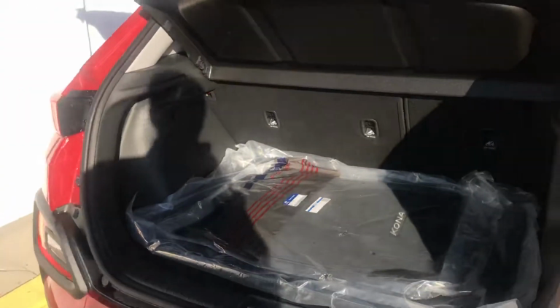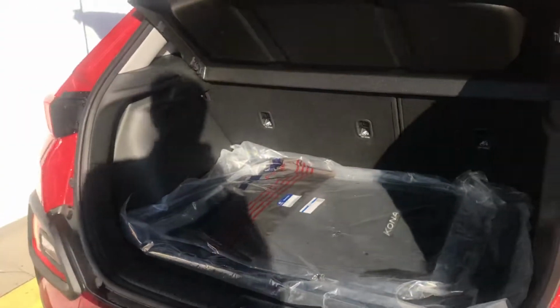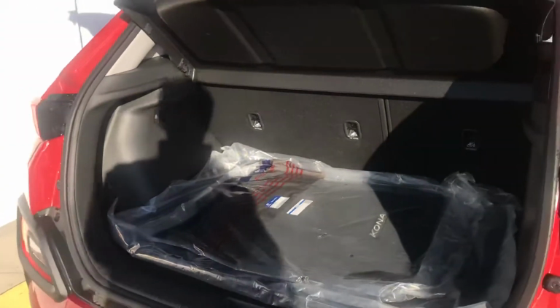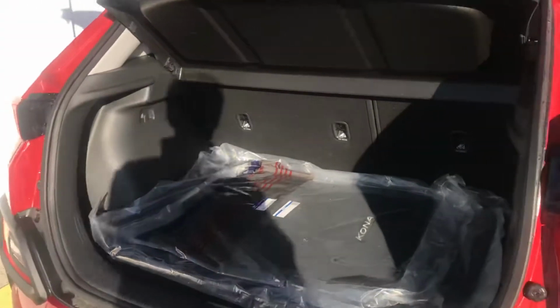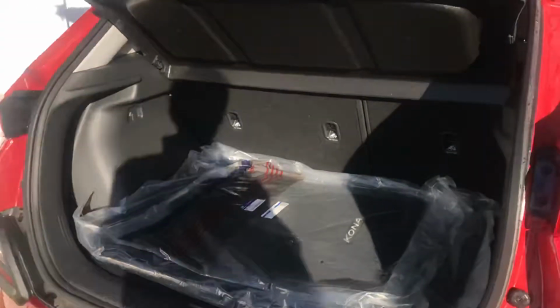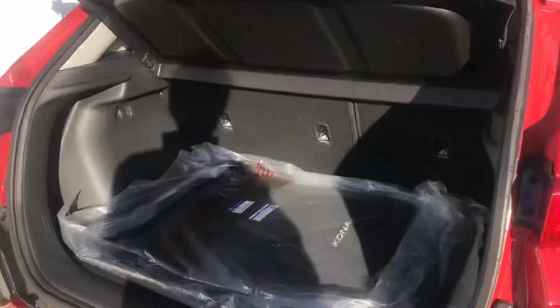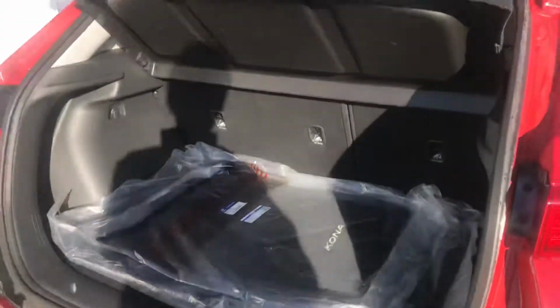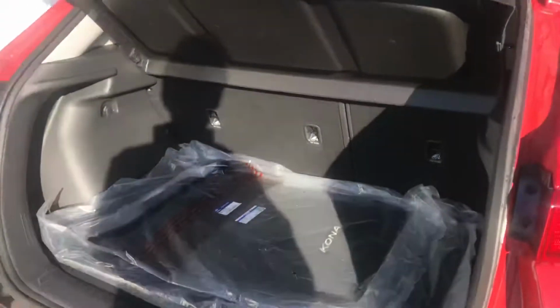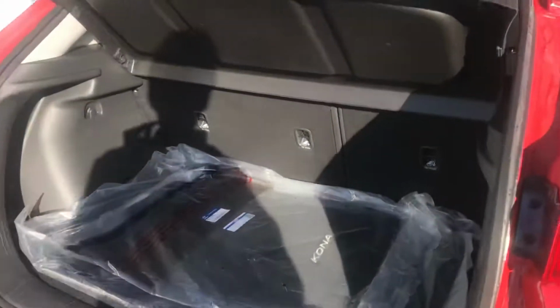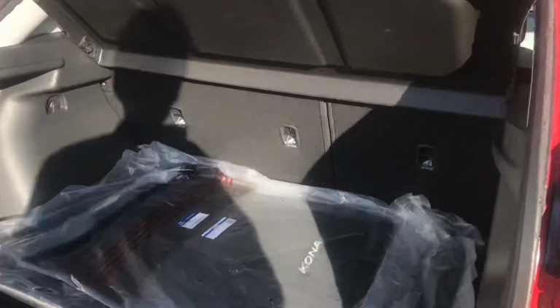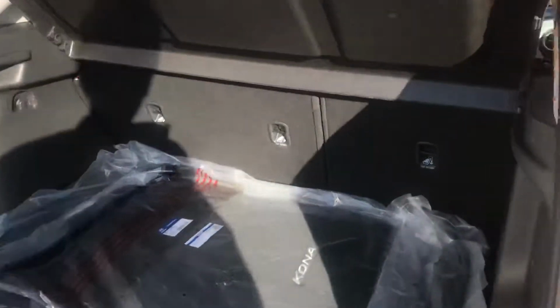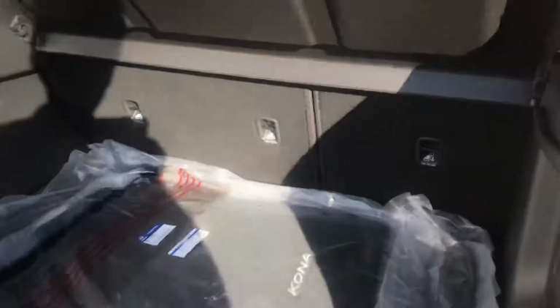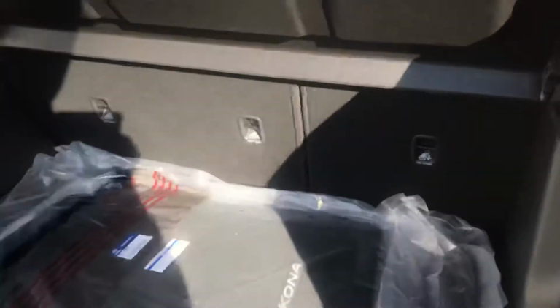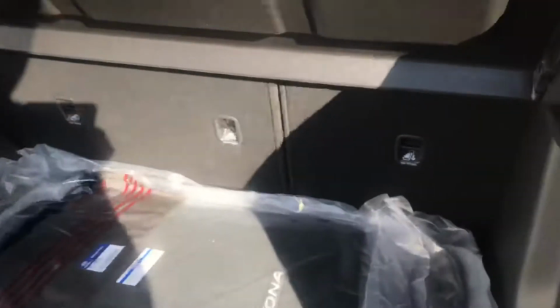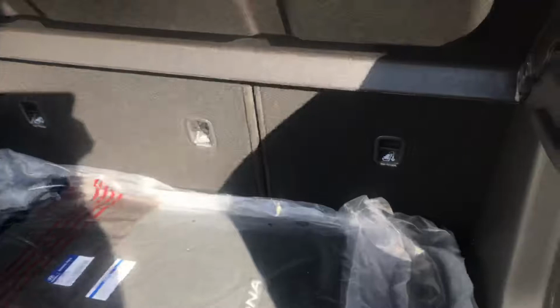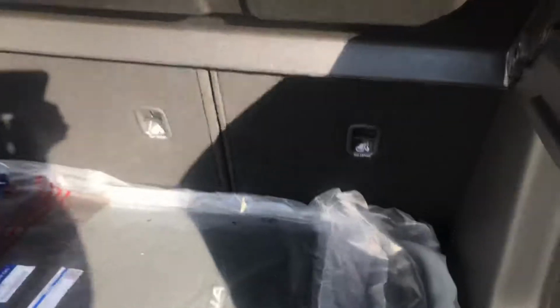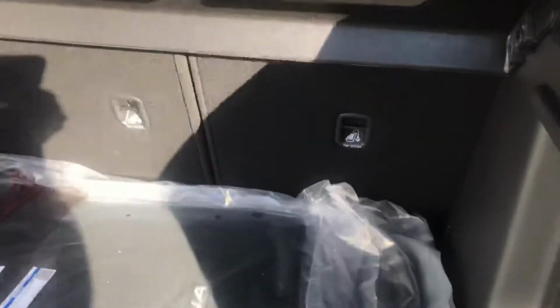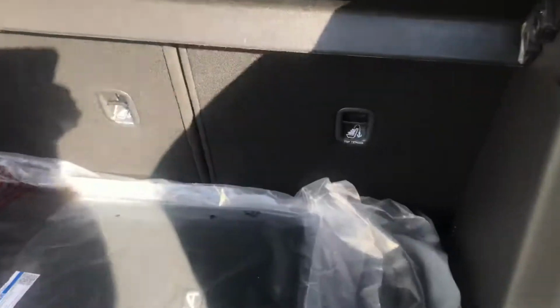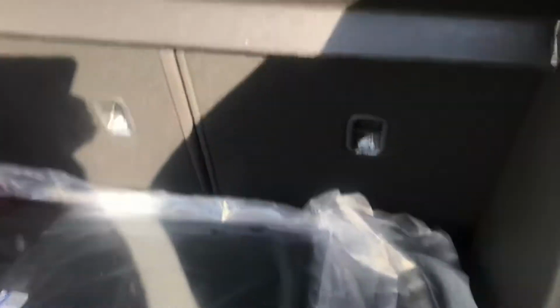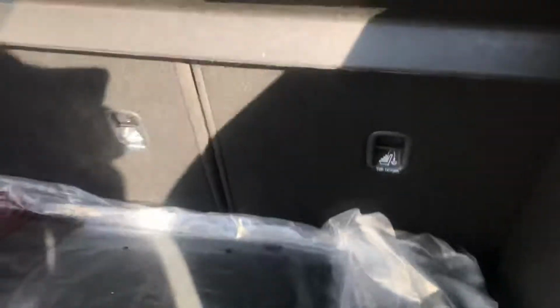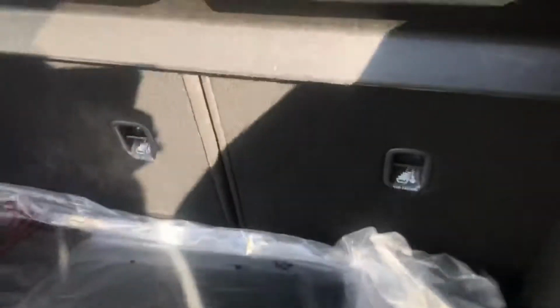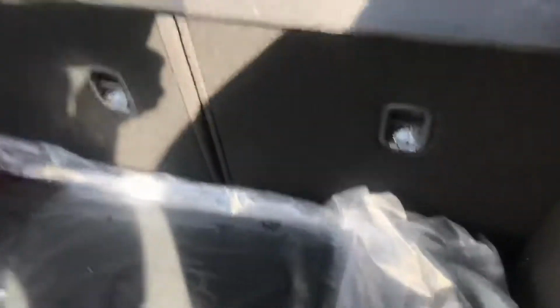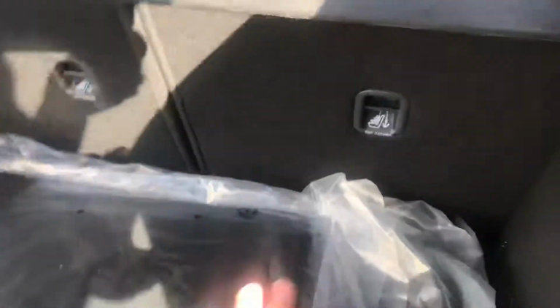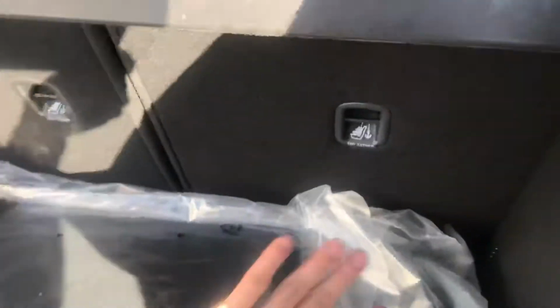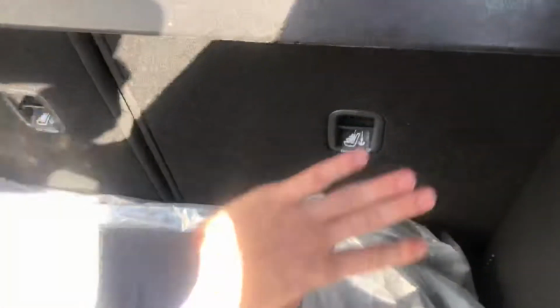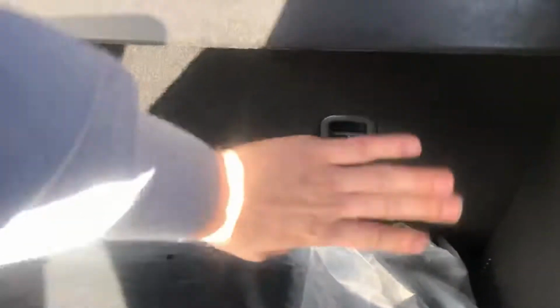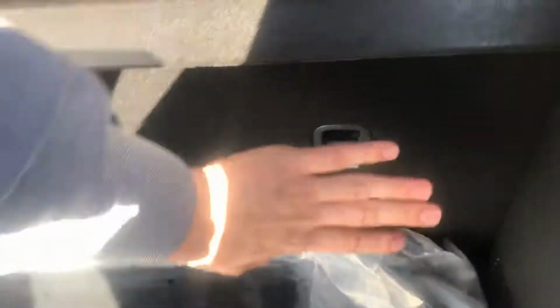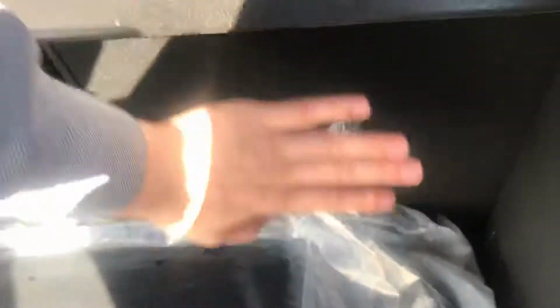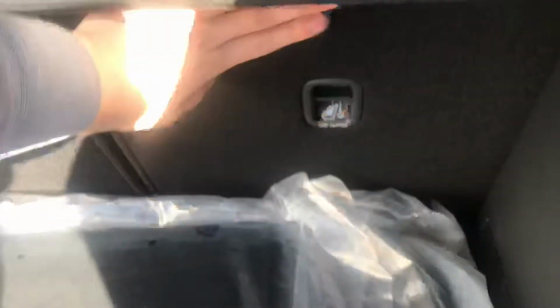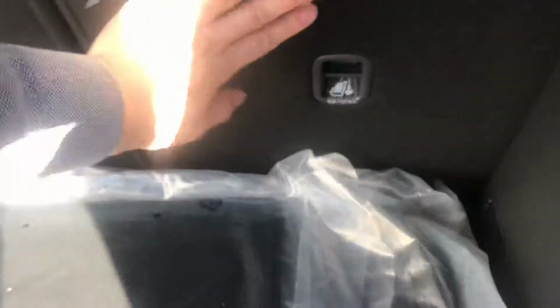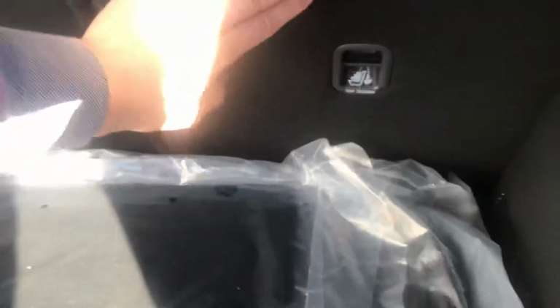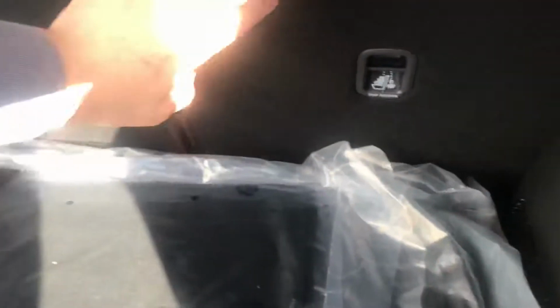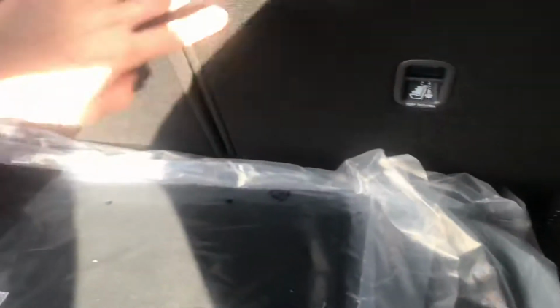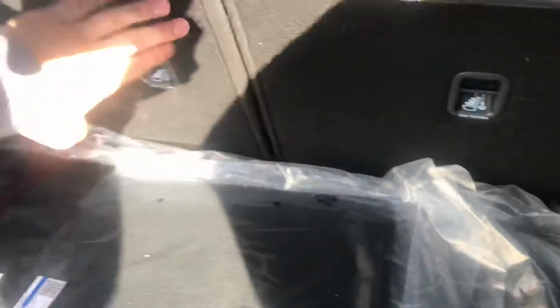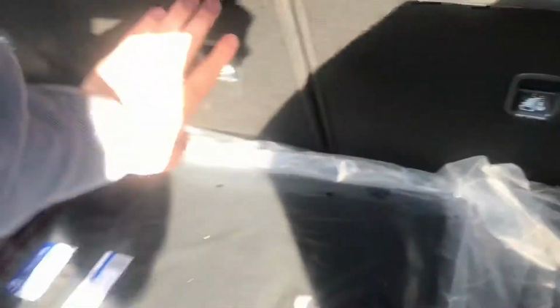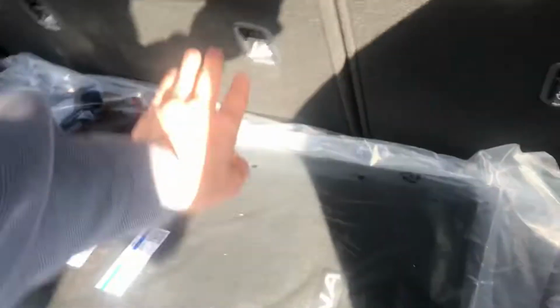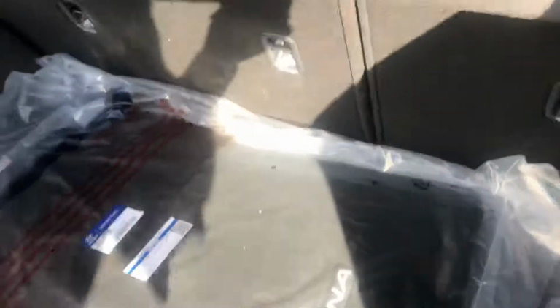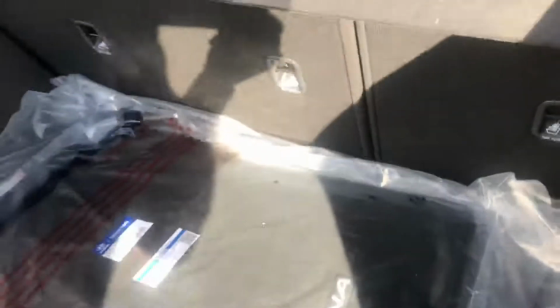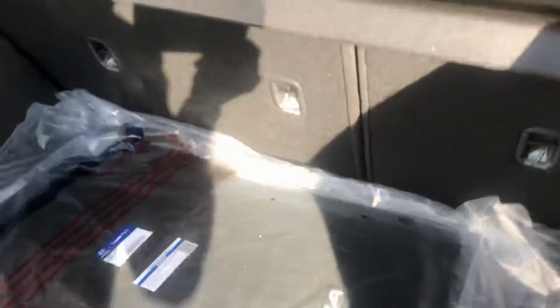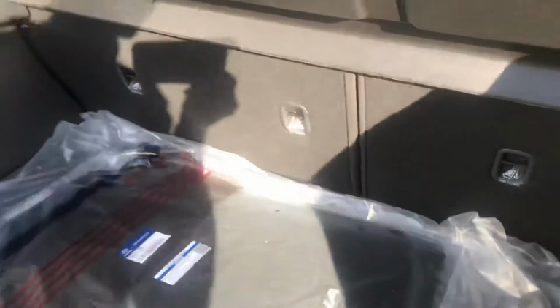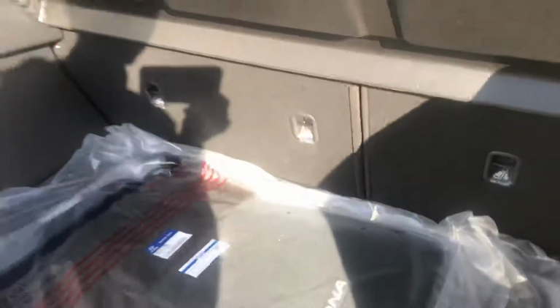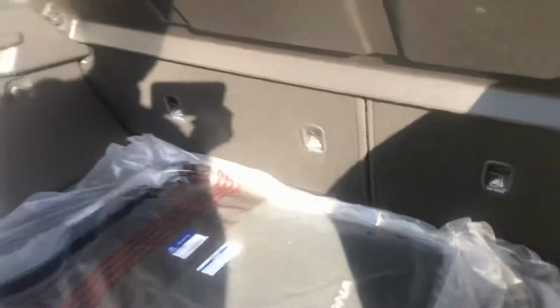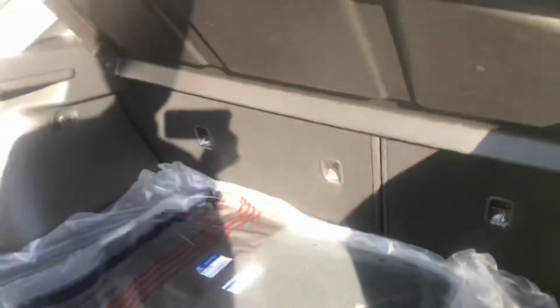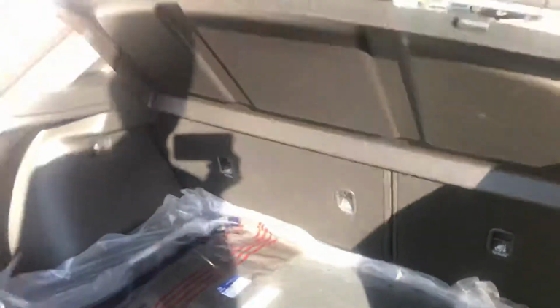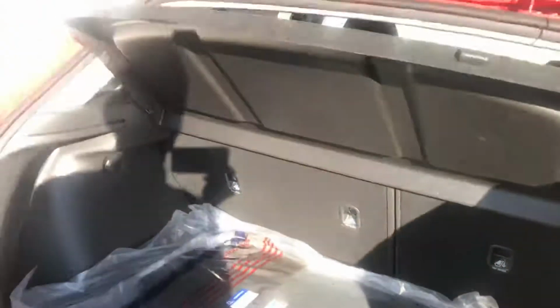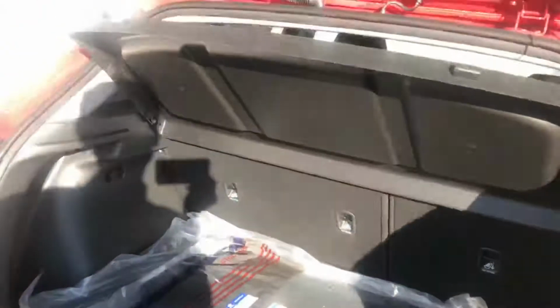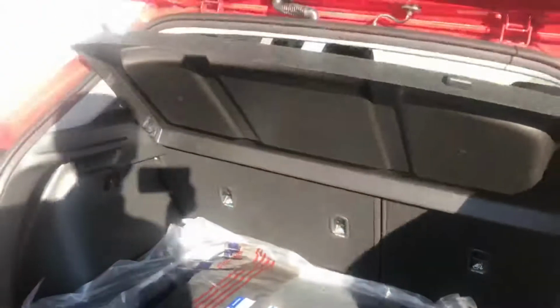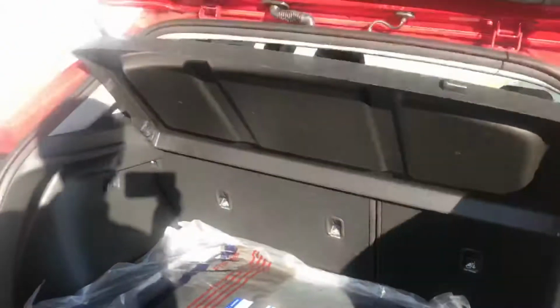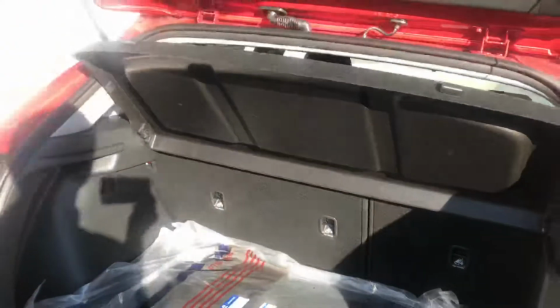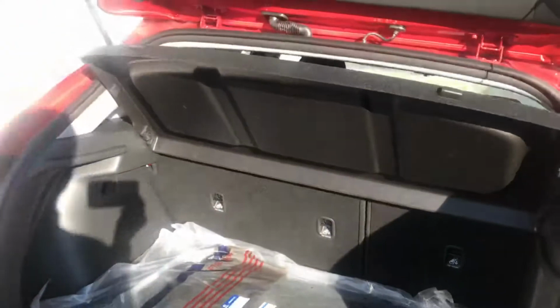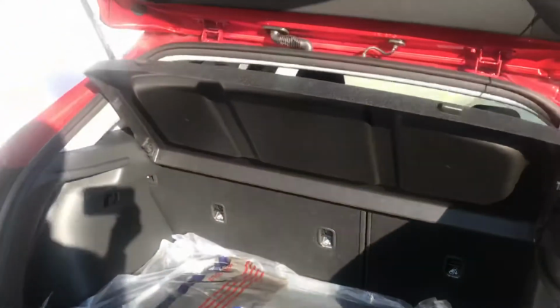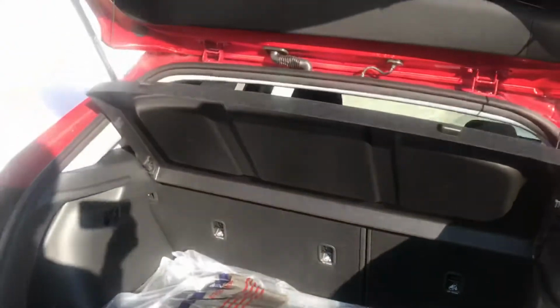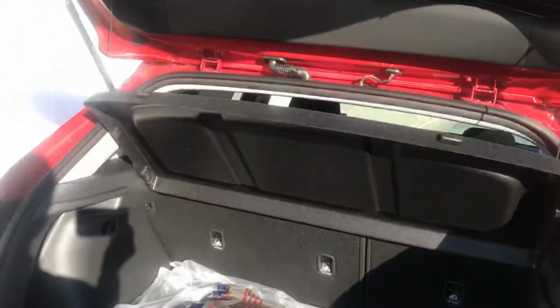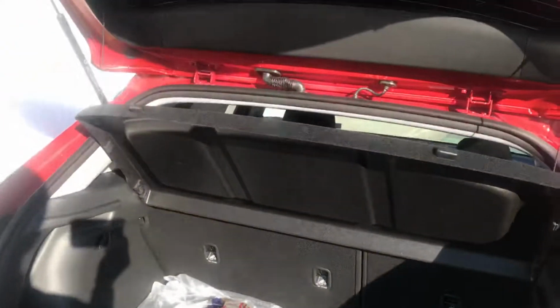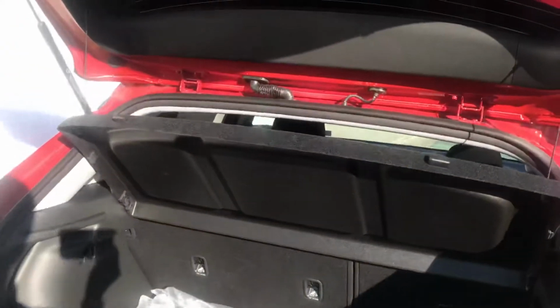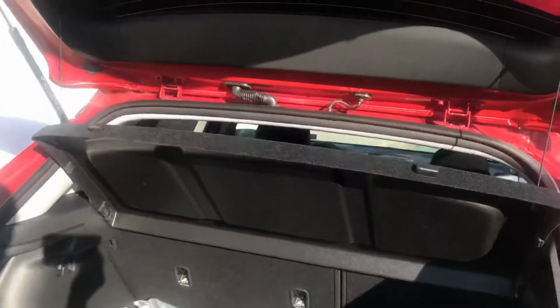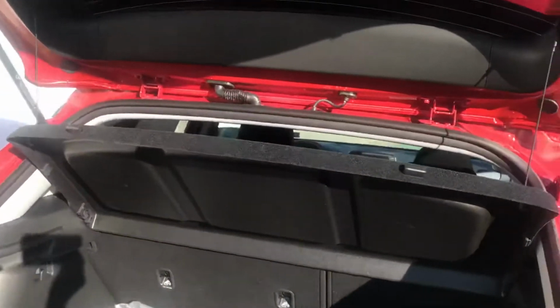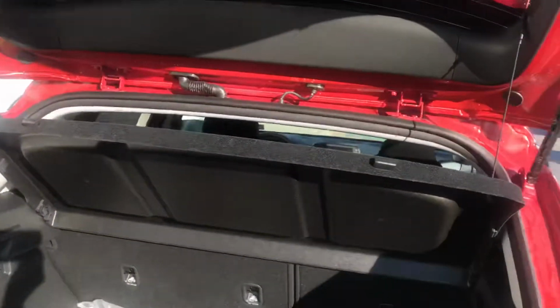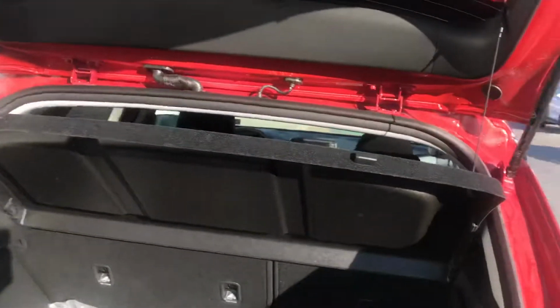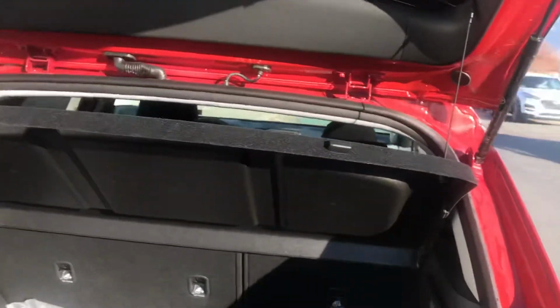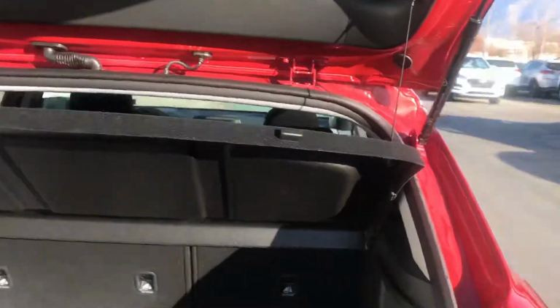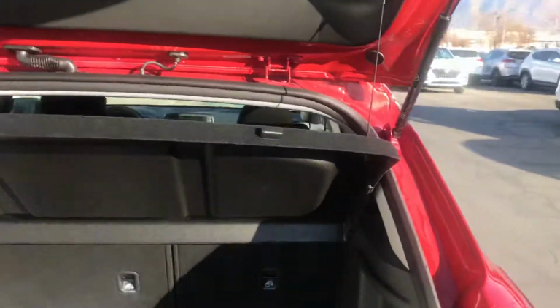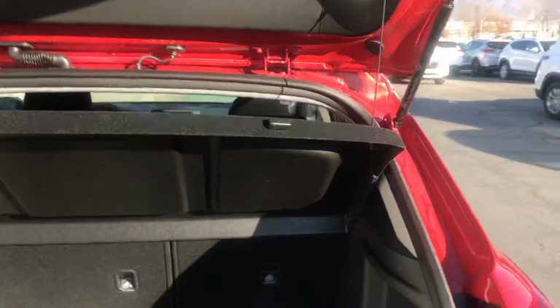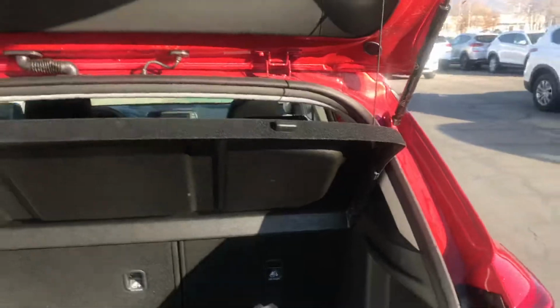Awesome space back here, as well as folding seats, so you can fold those down if you need a little bit more space.